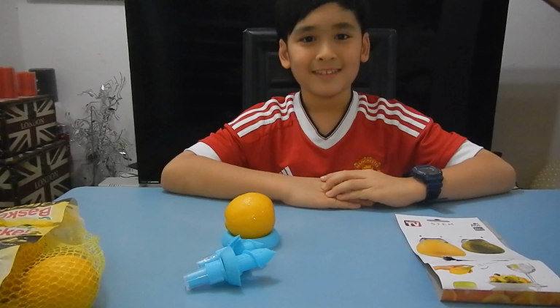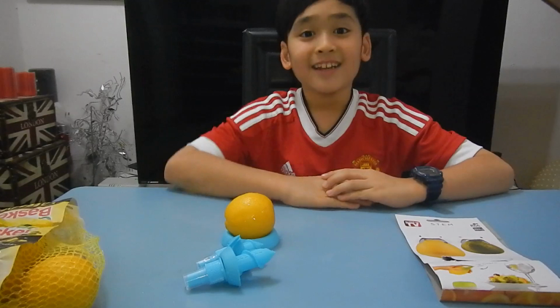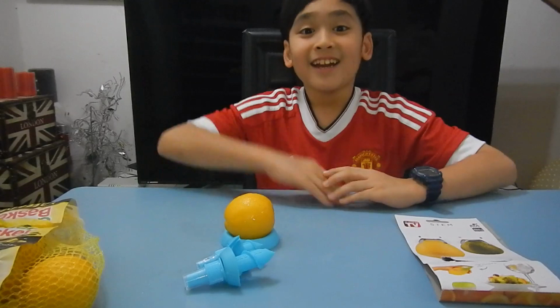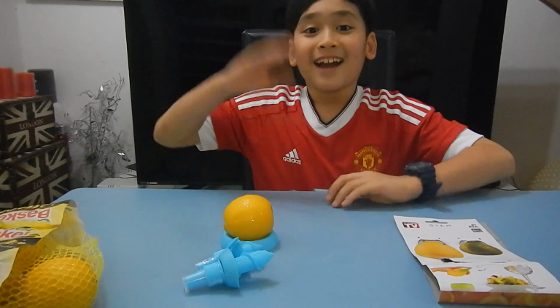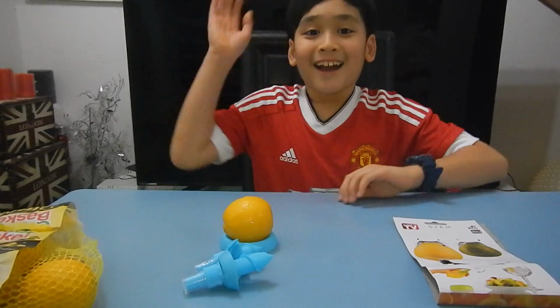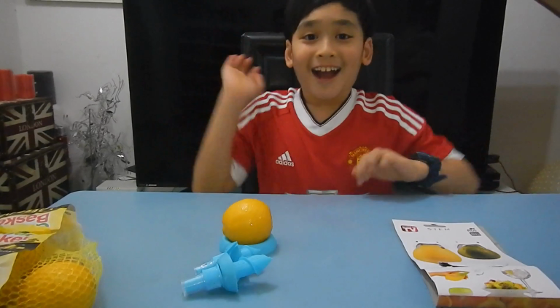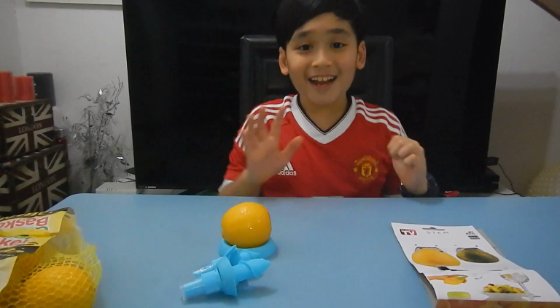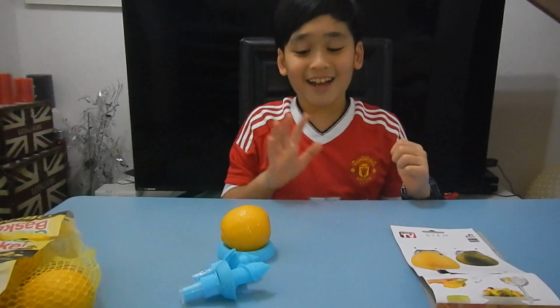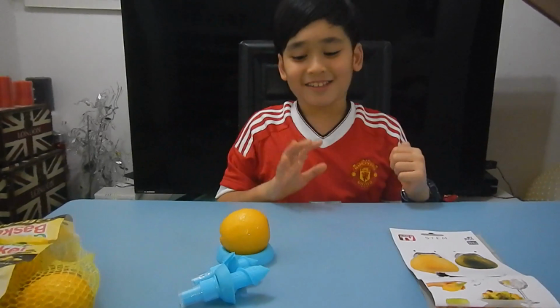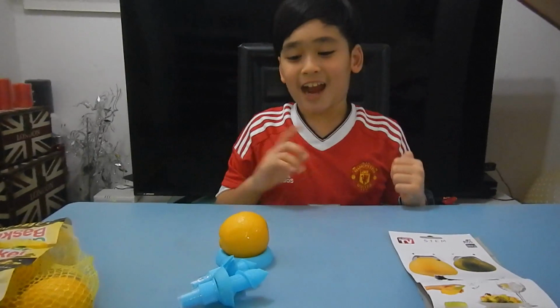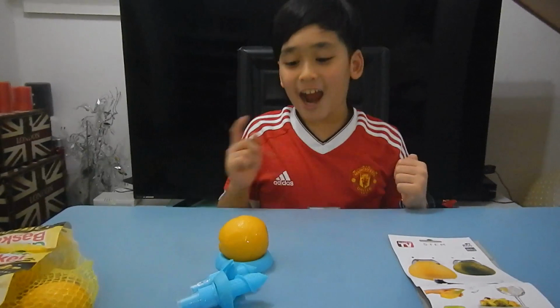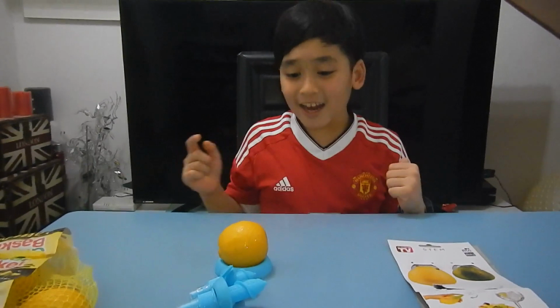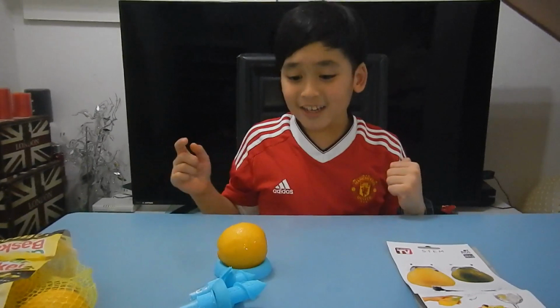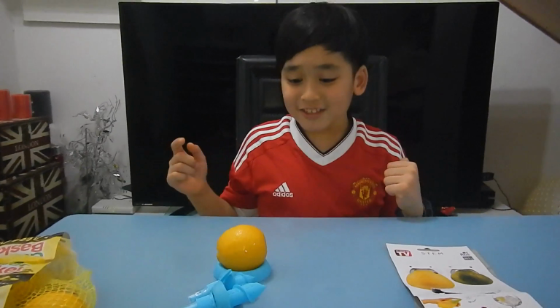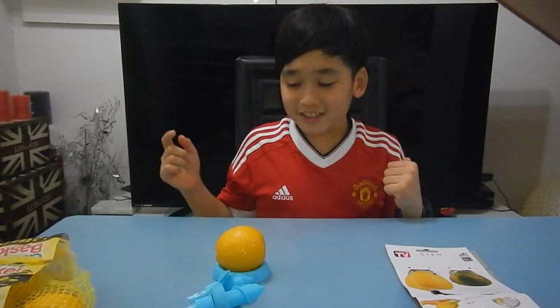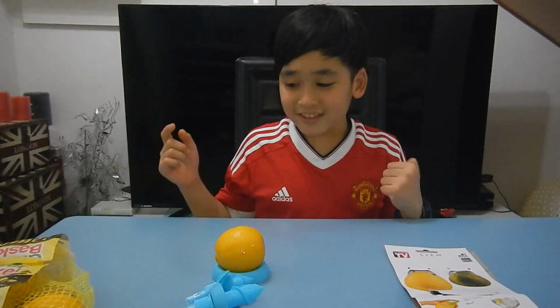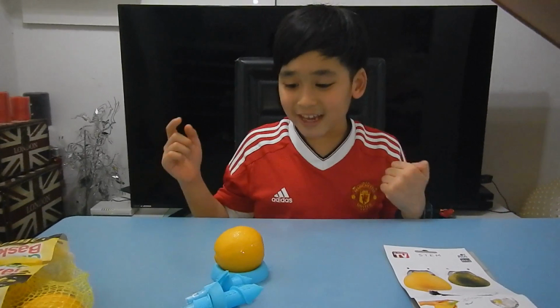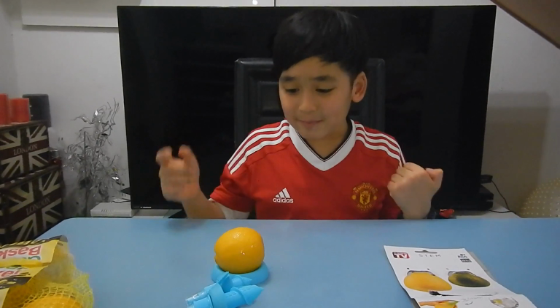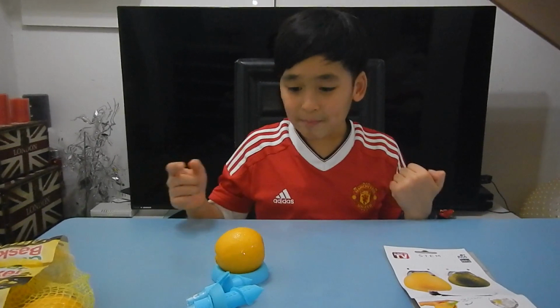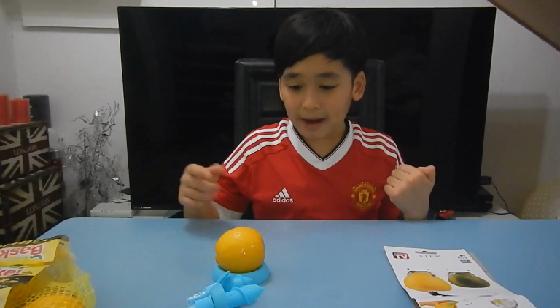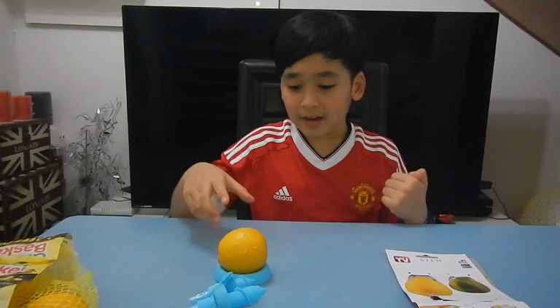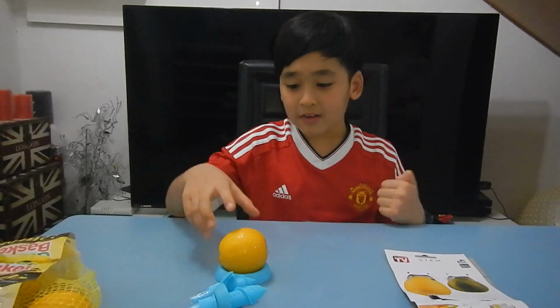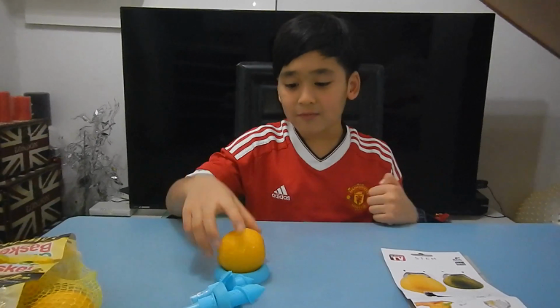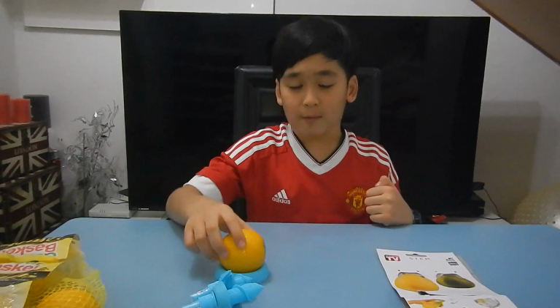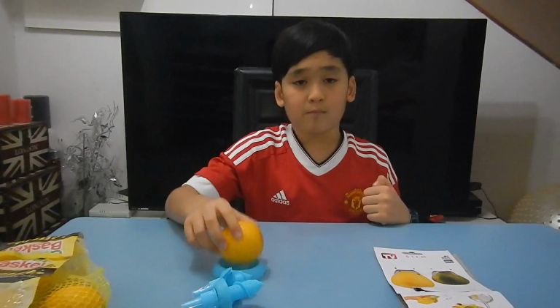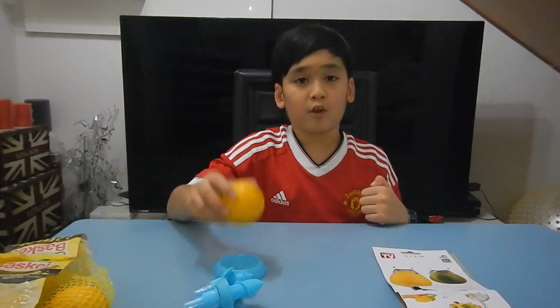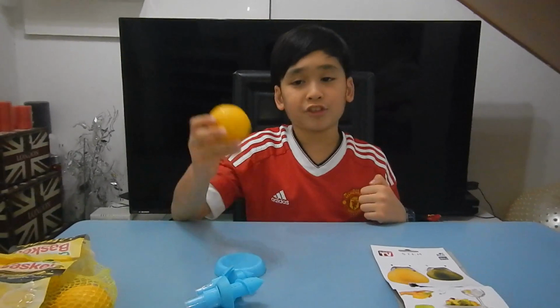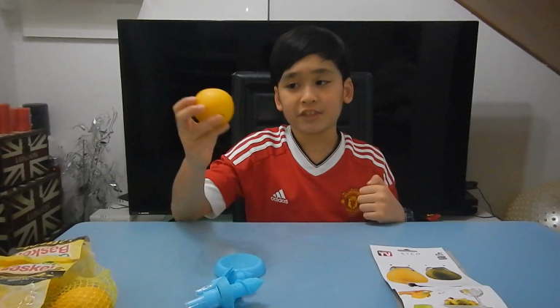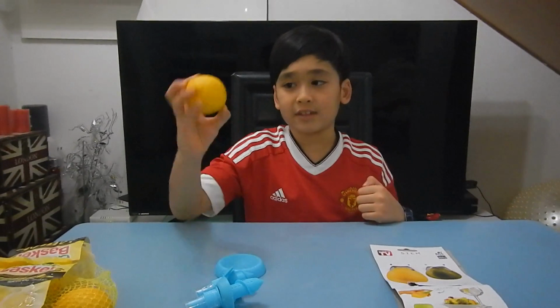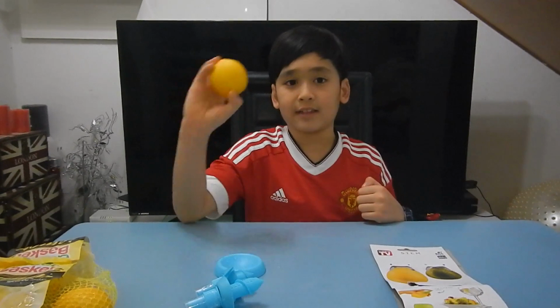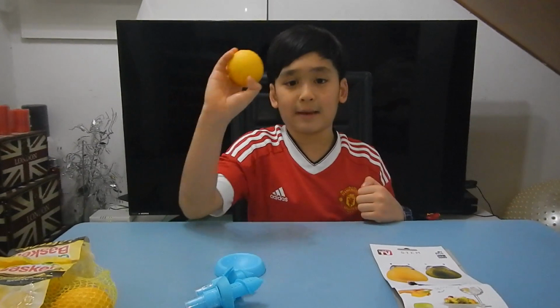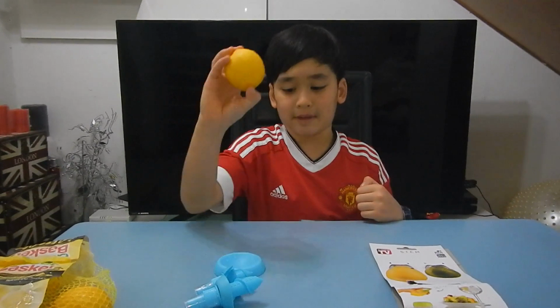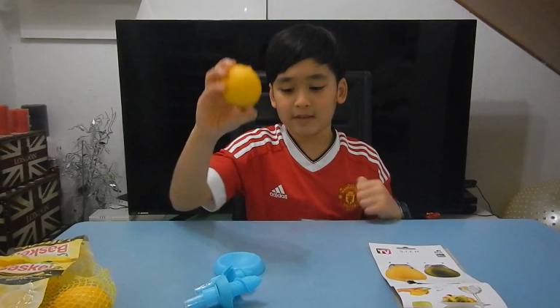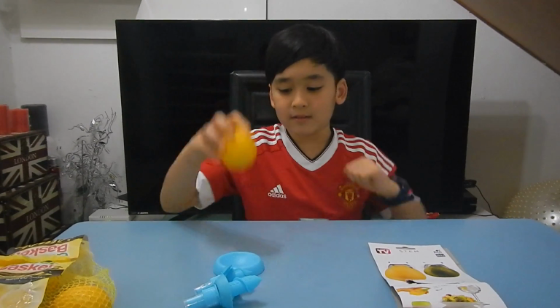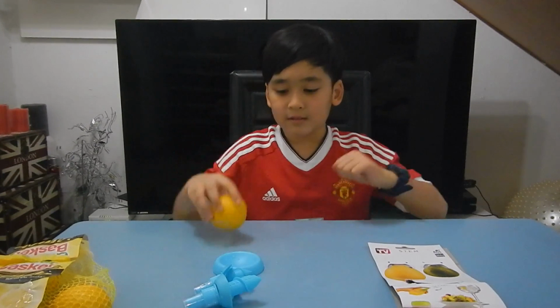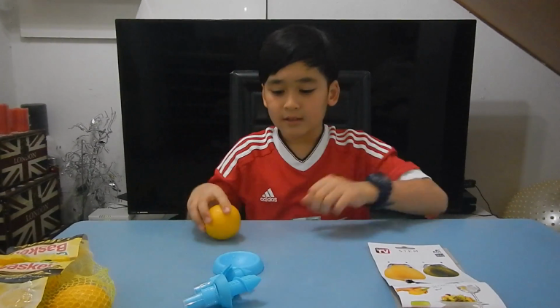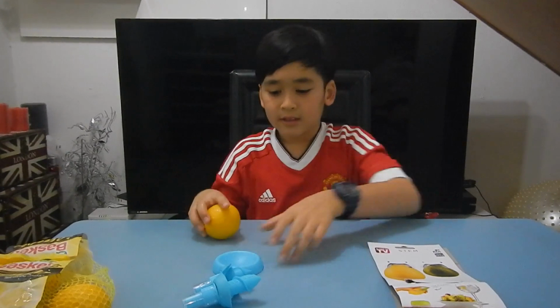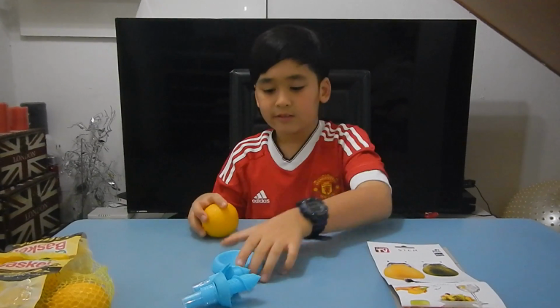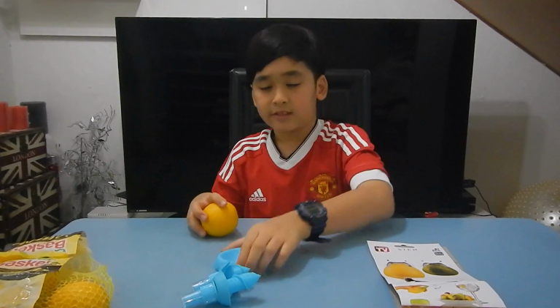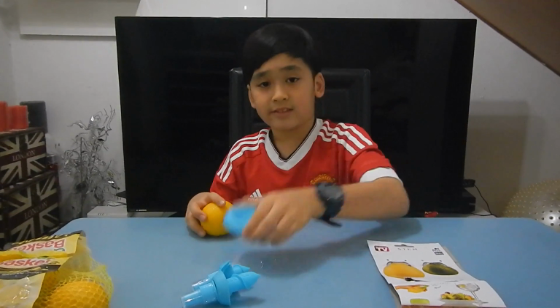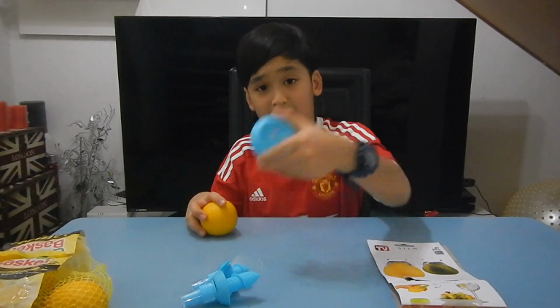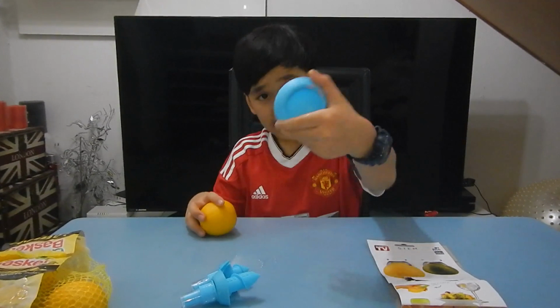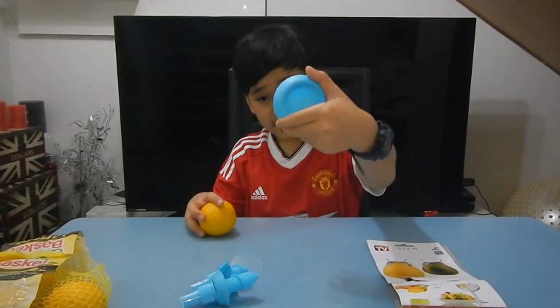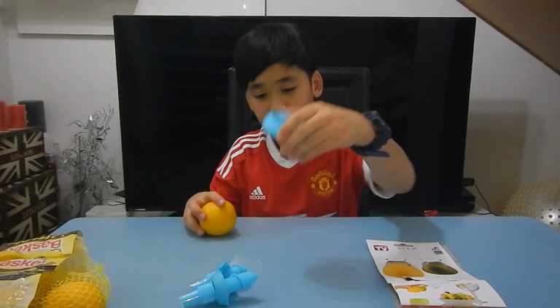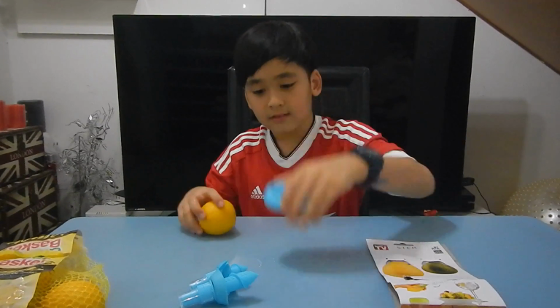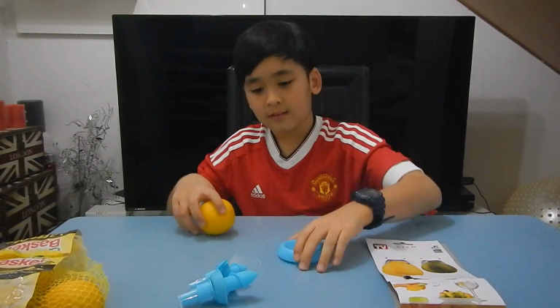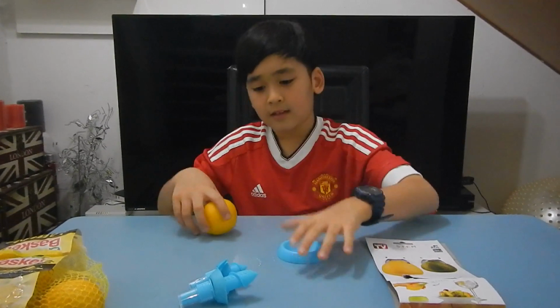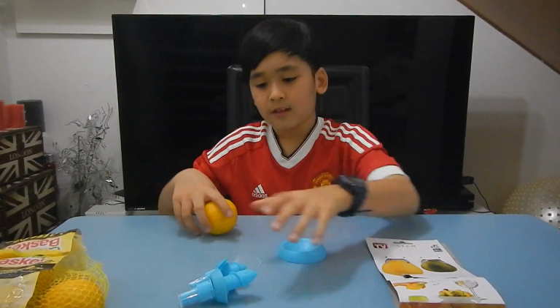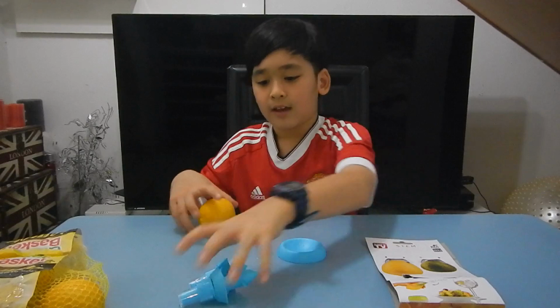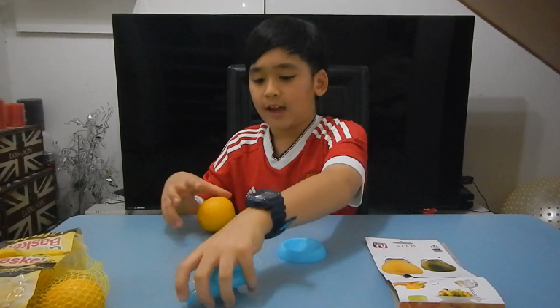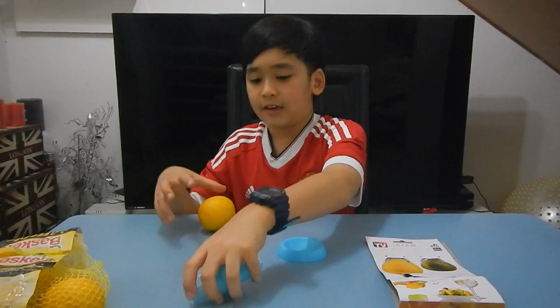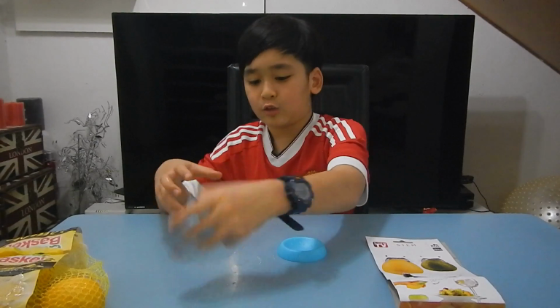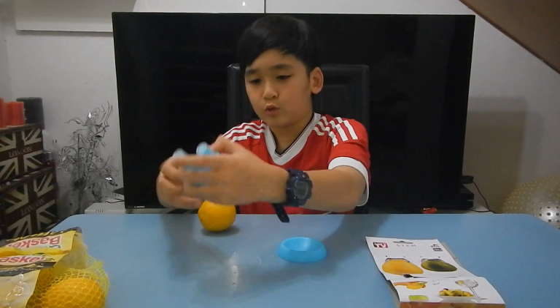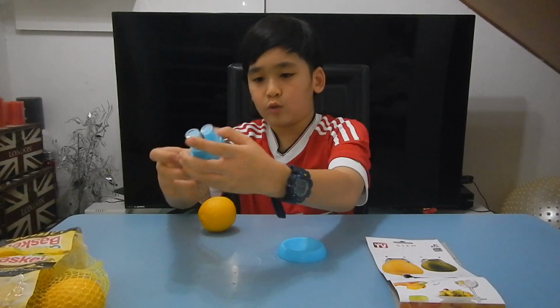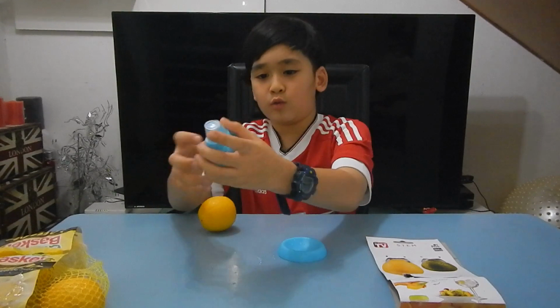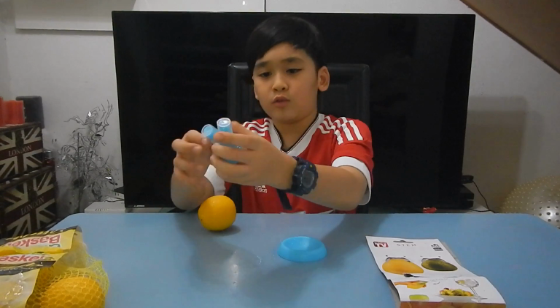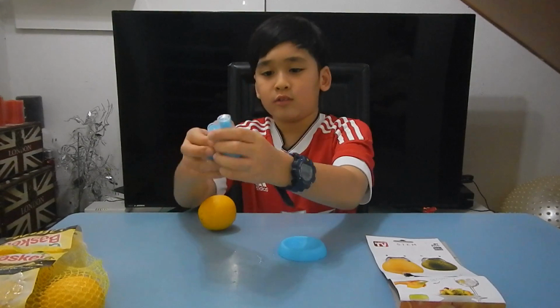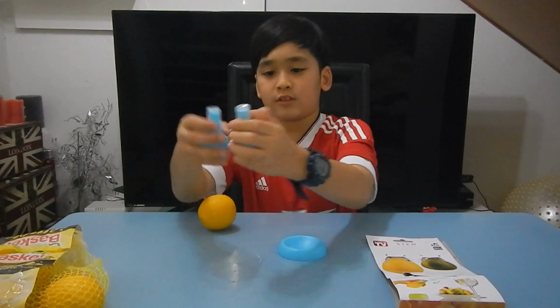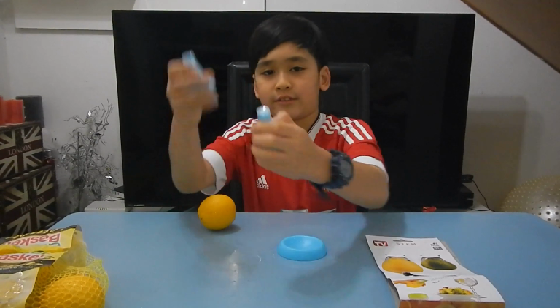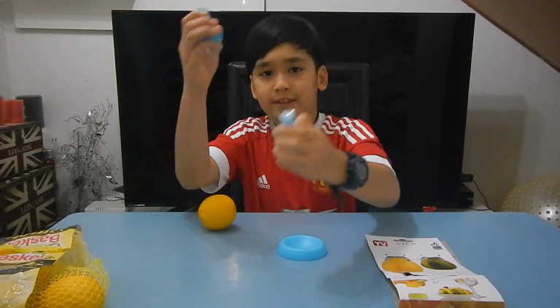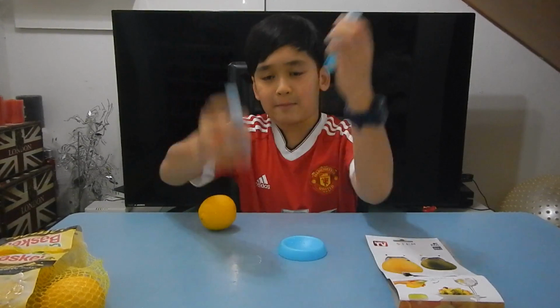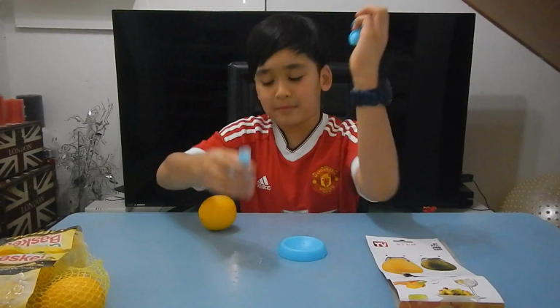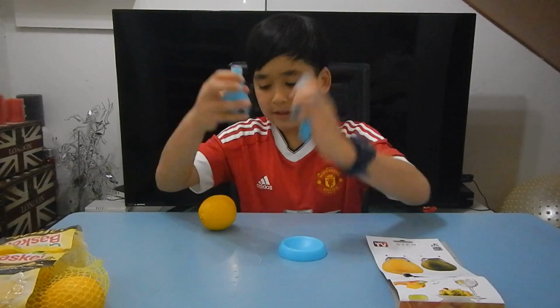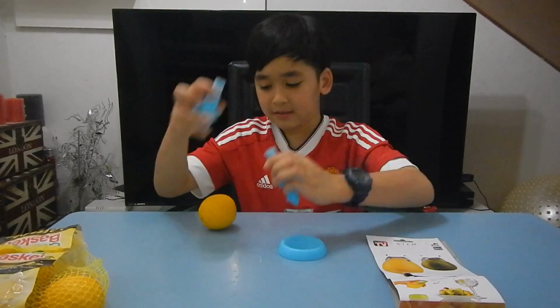Hi guys, I just came back from washing the lemon, the stand, and the two stem things.